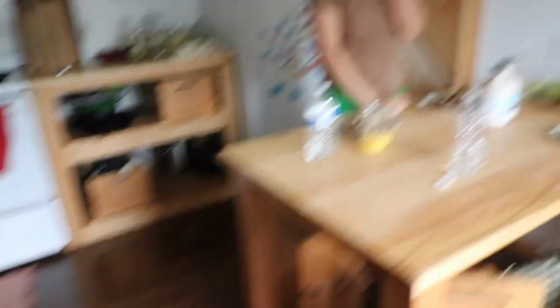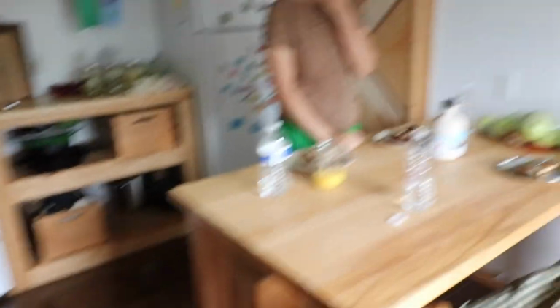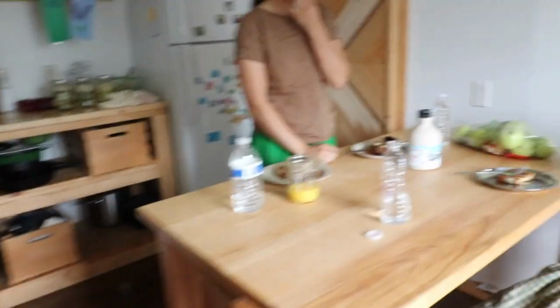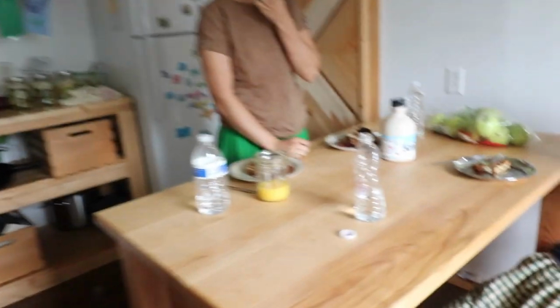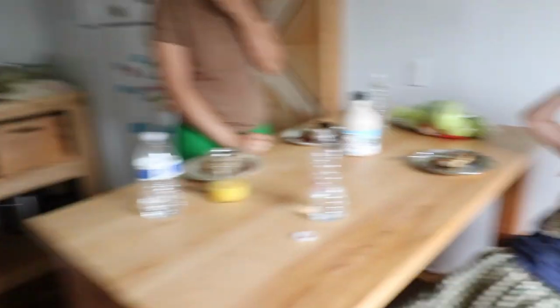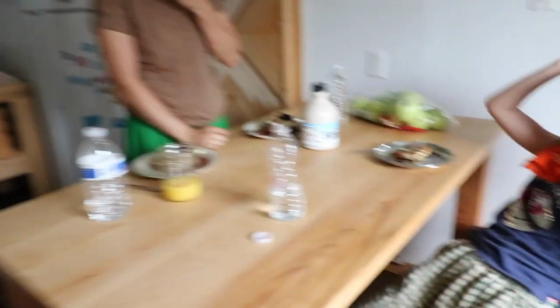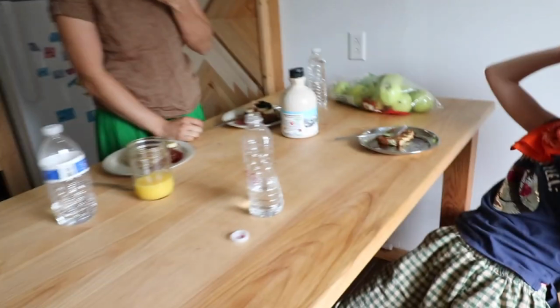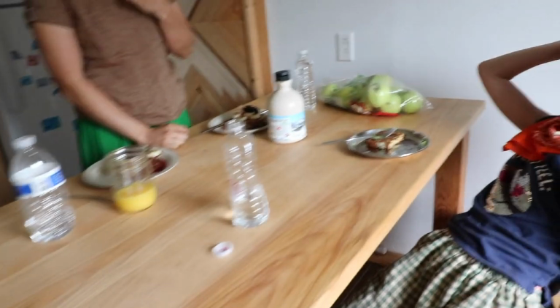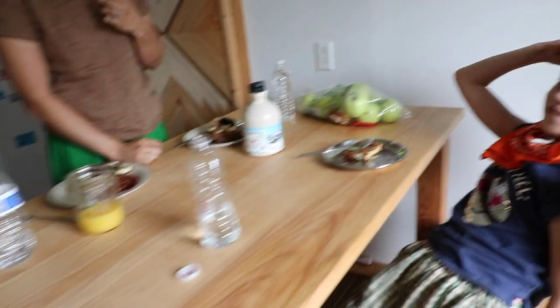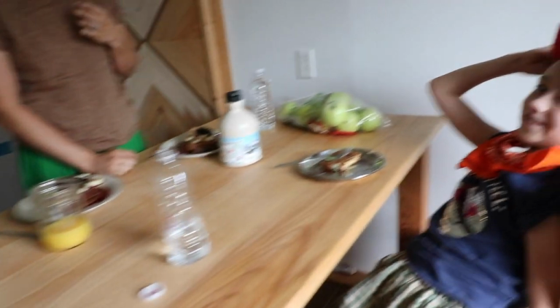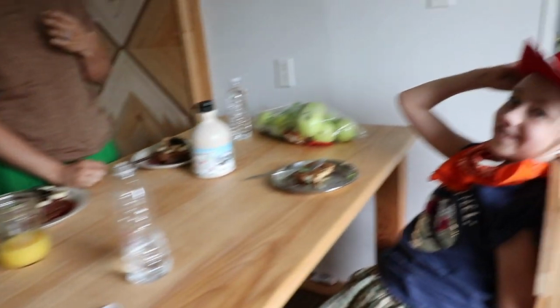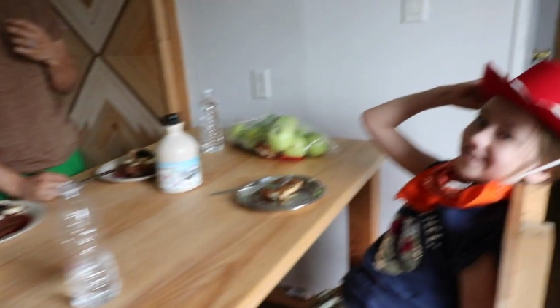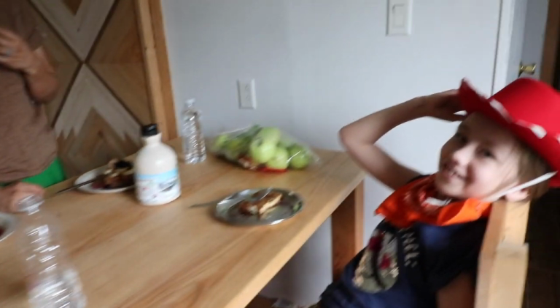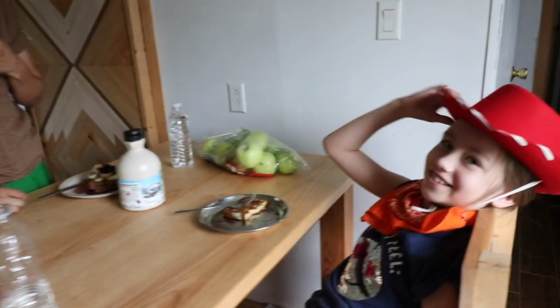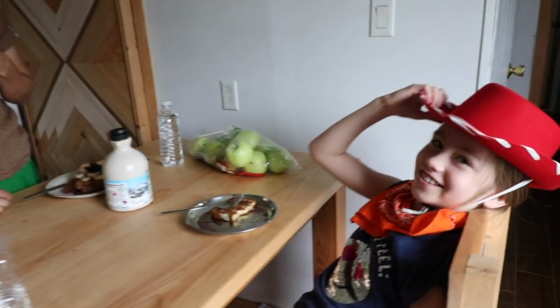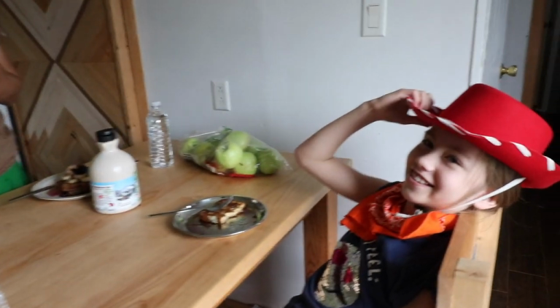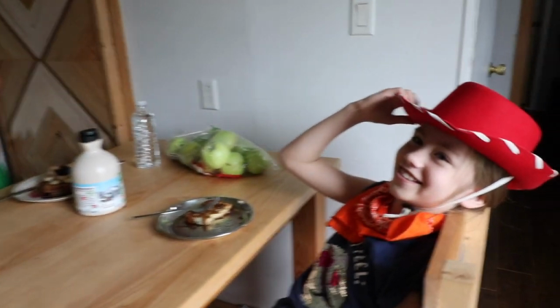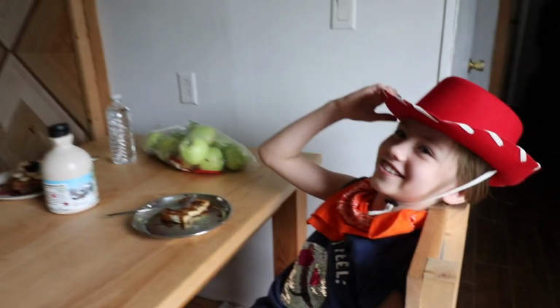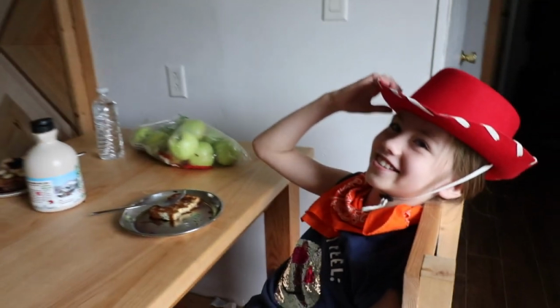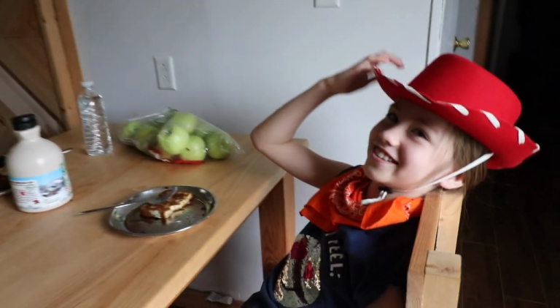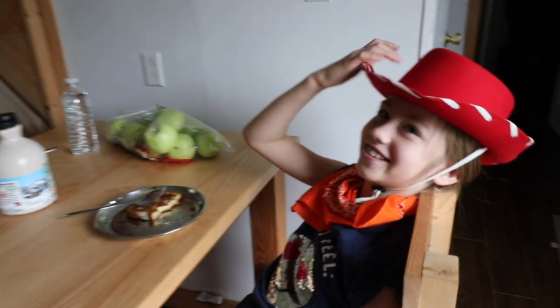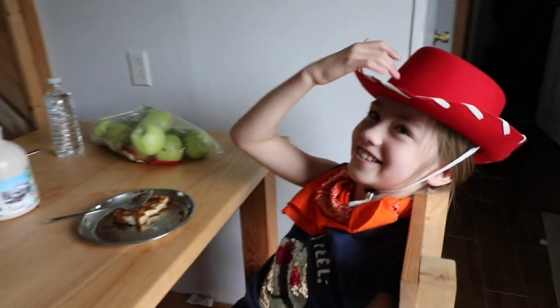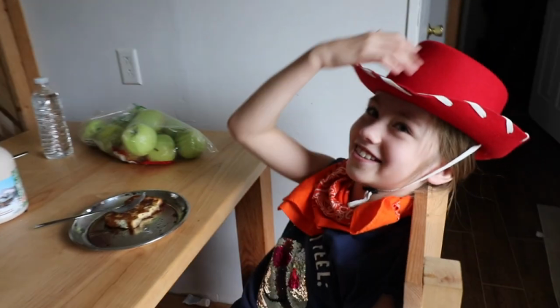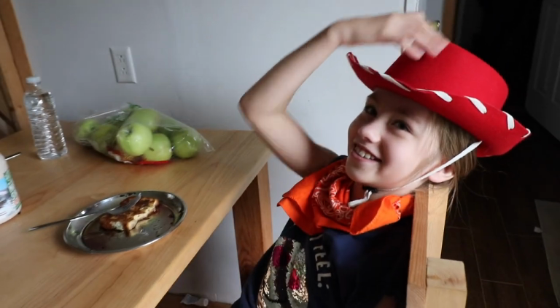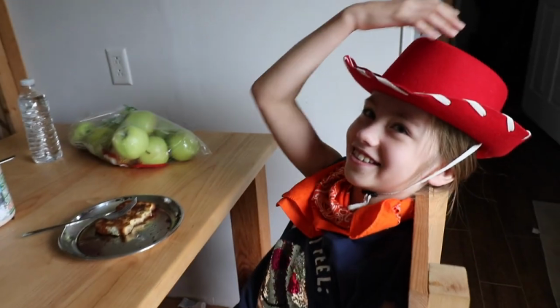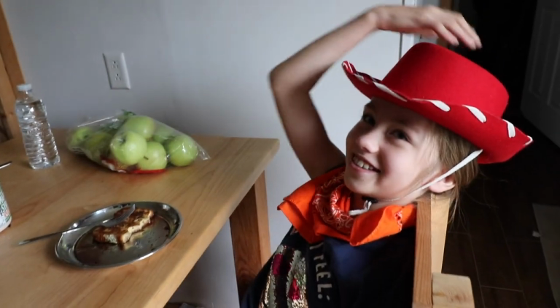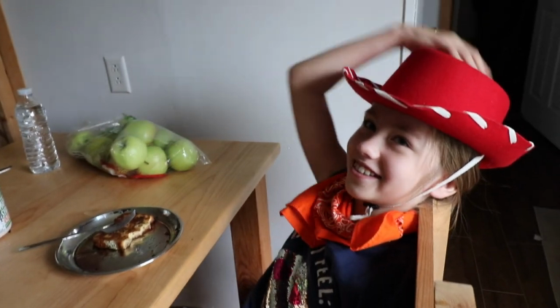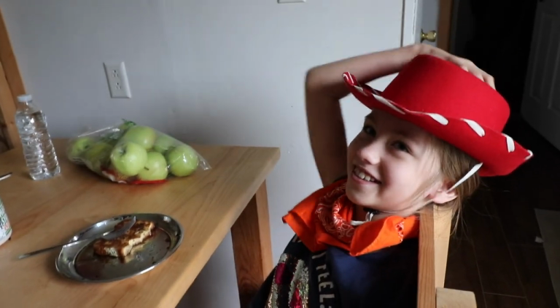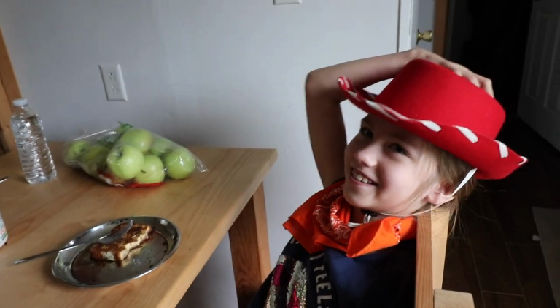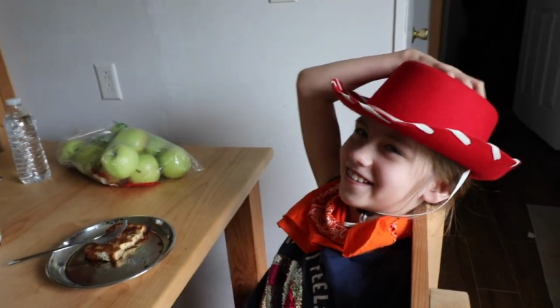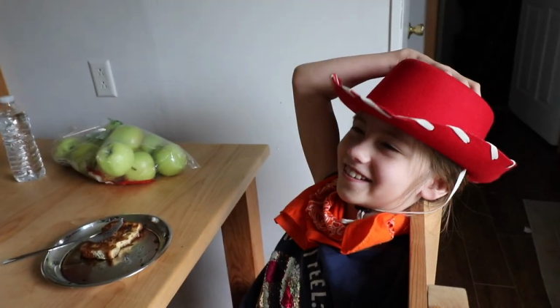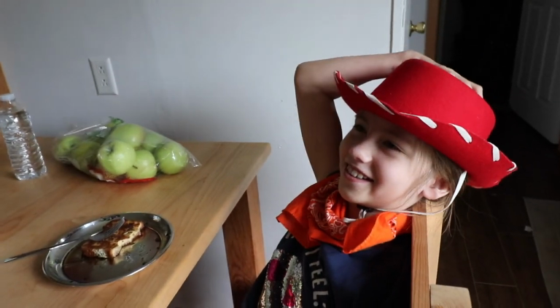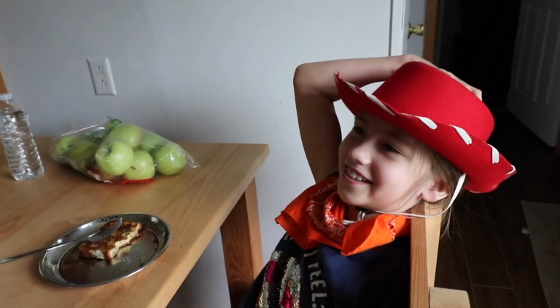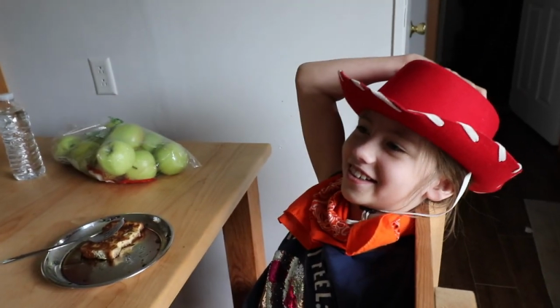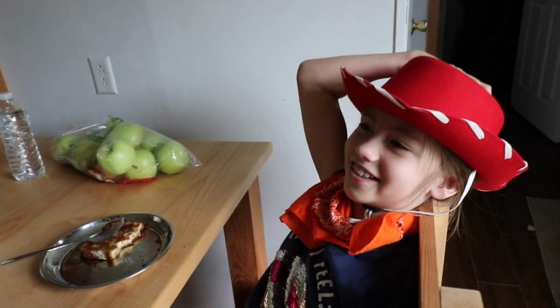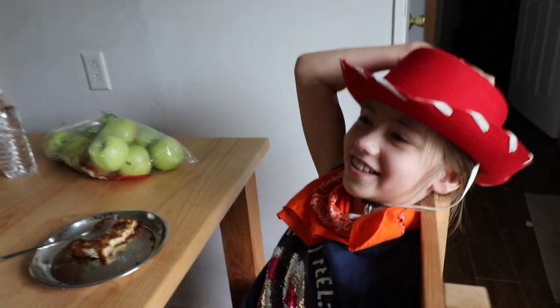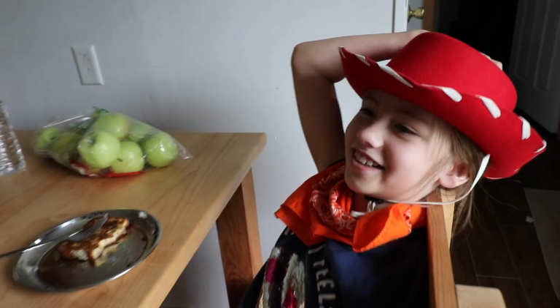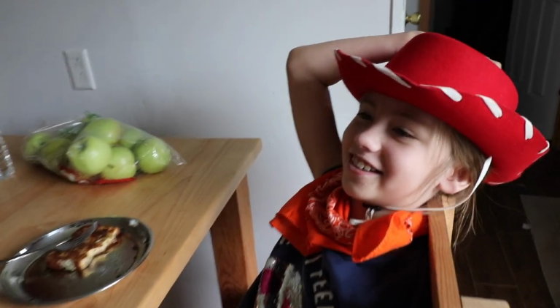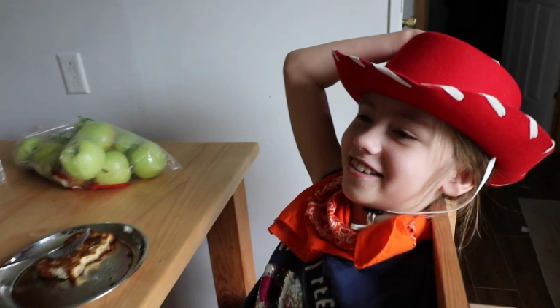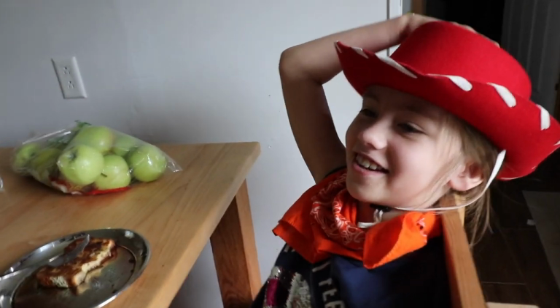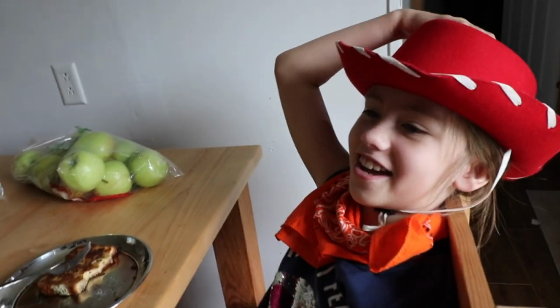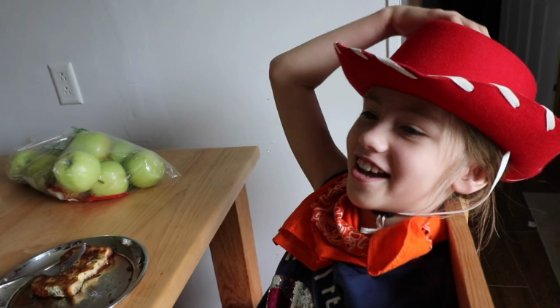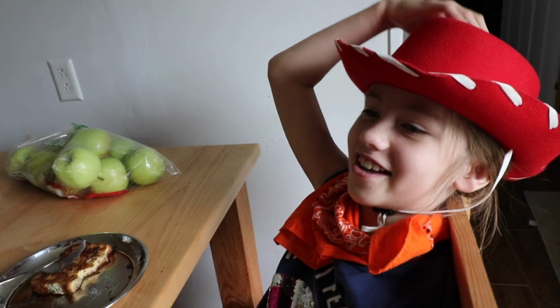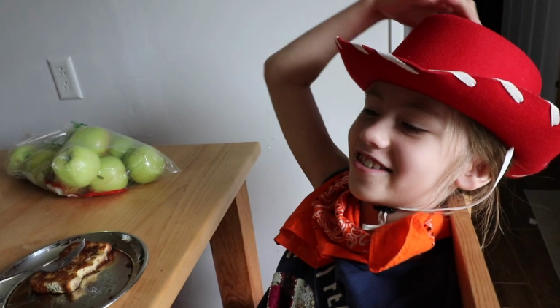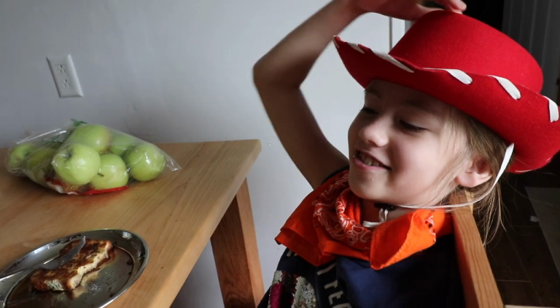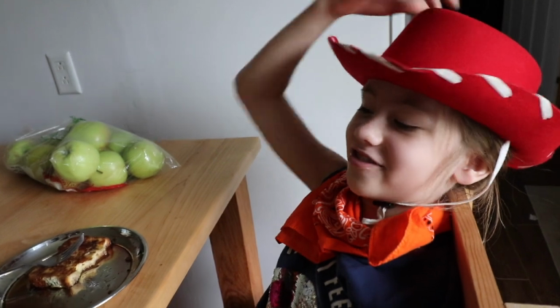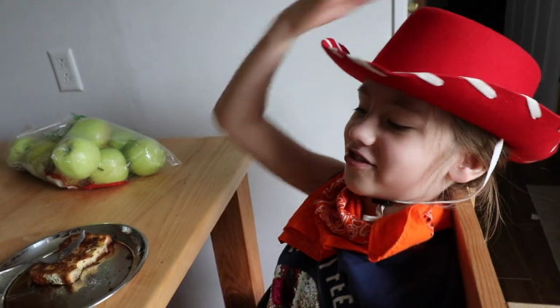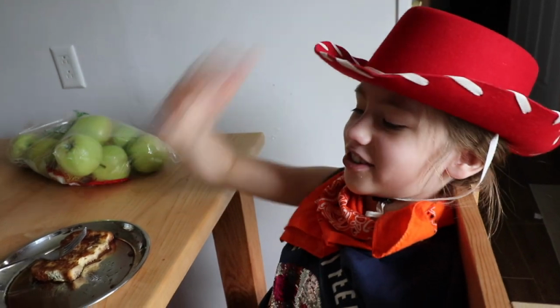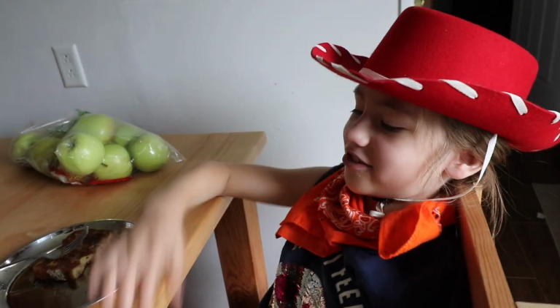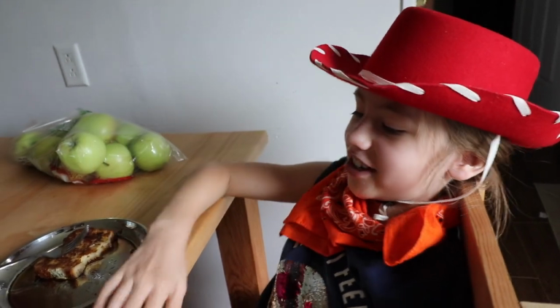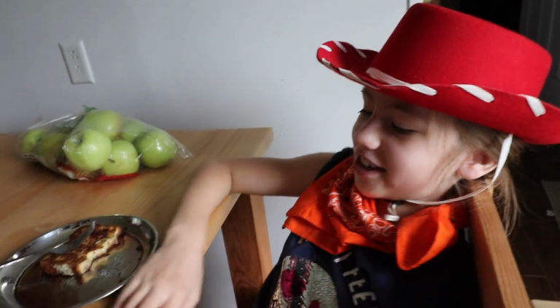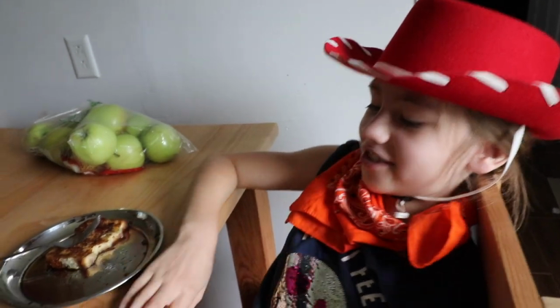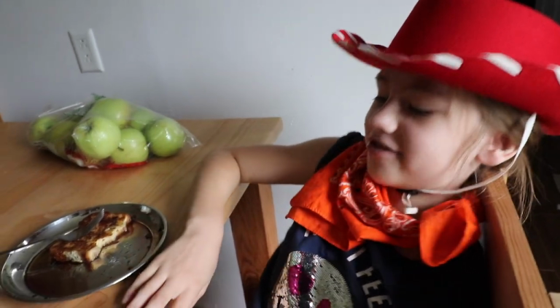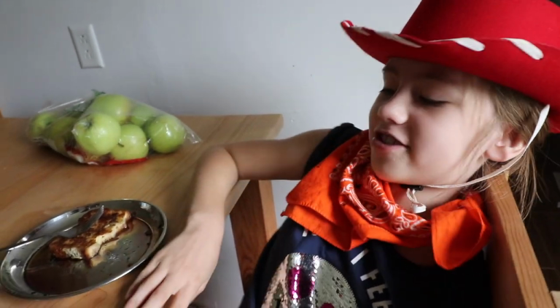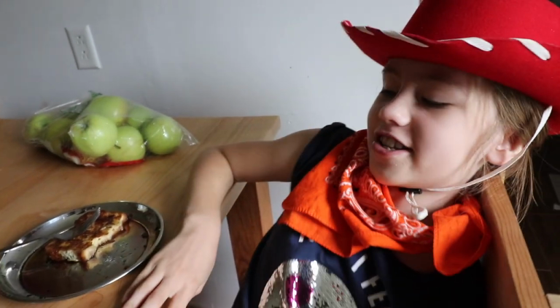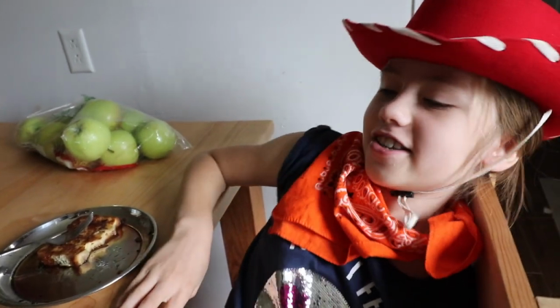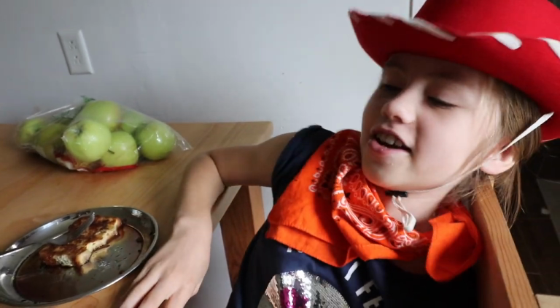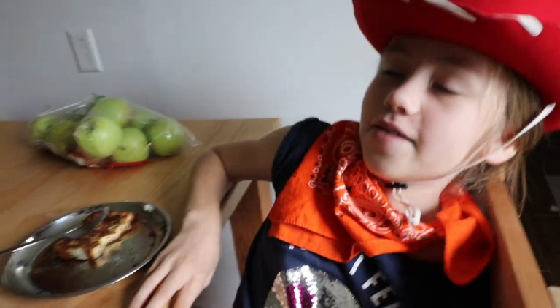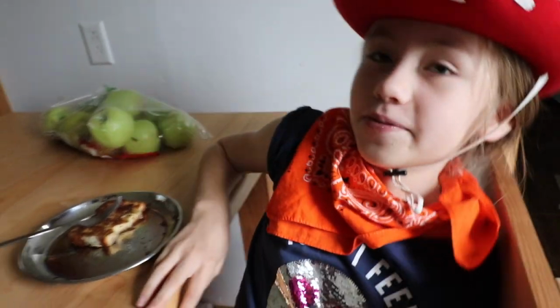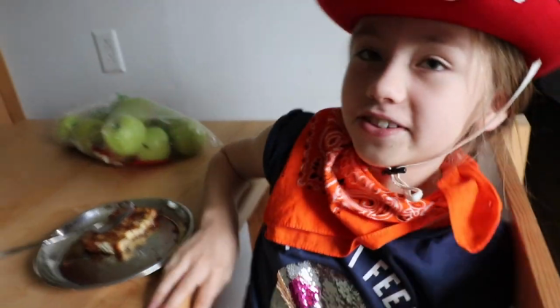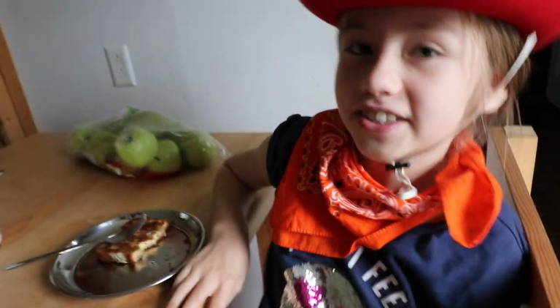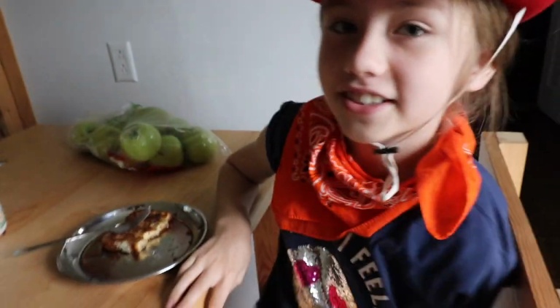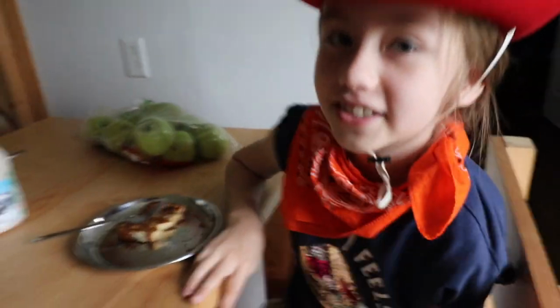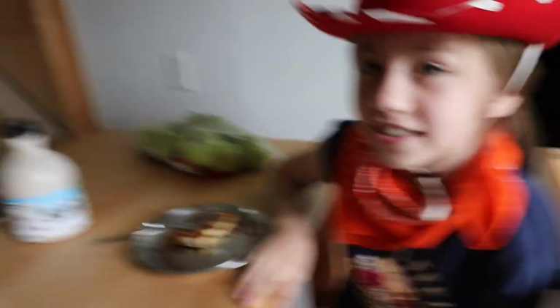Oh Penelope, what are you doing? I just wanted to dress up.